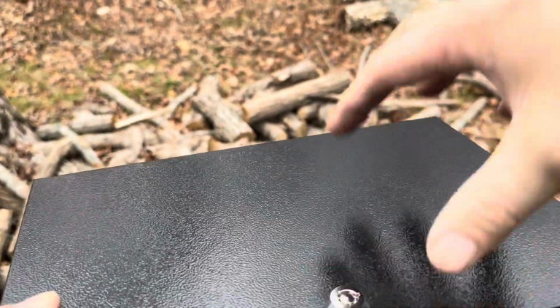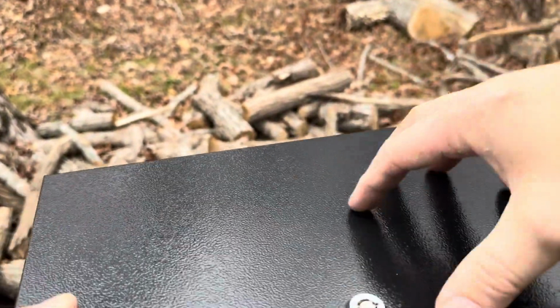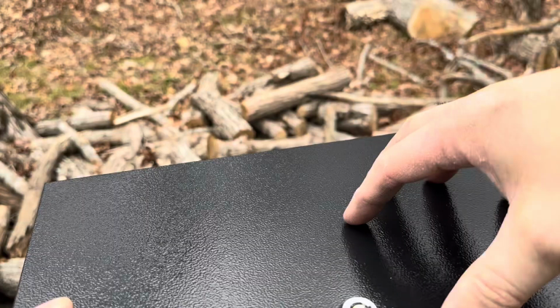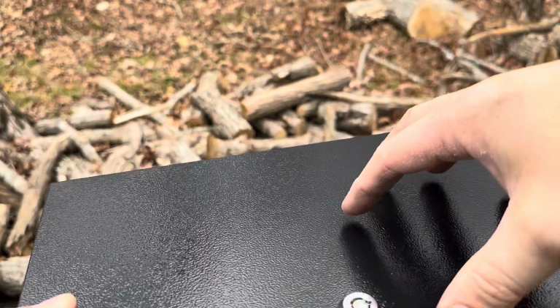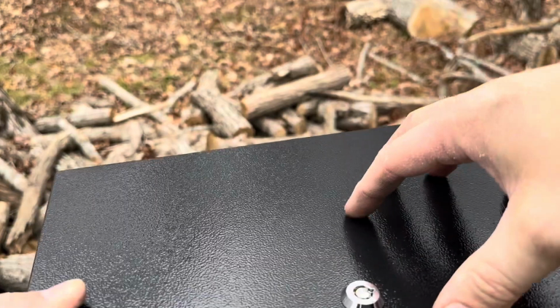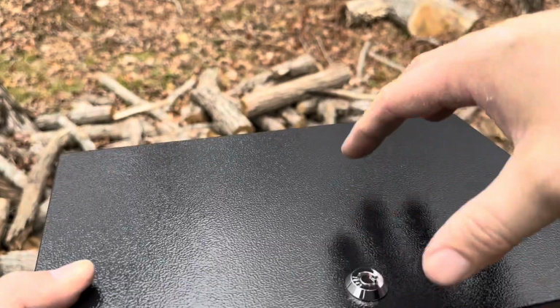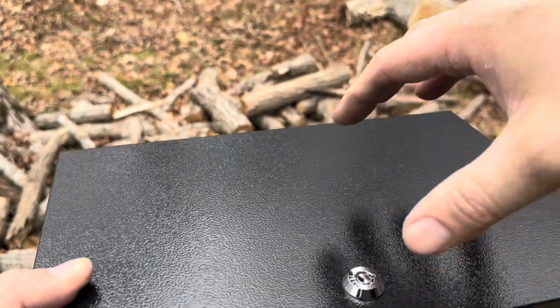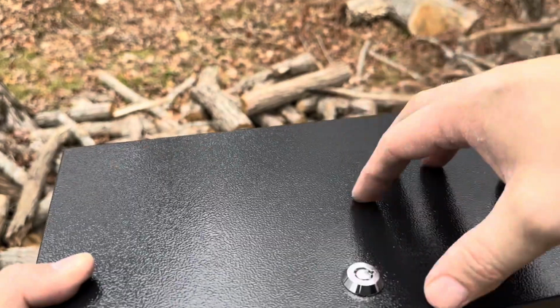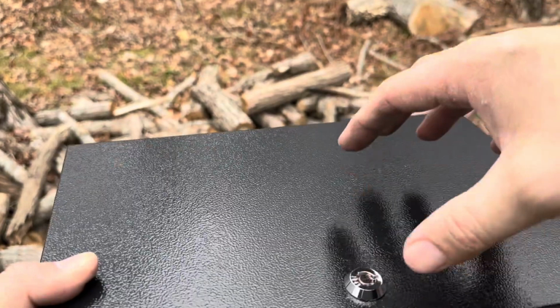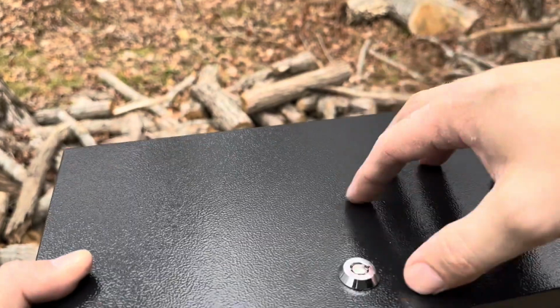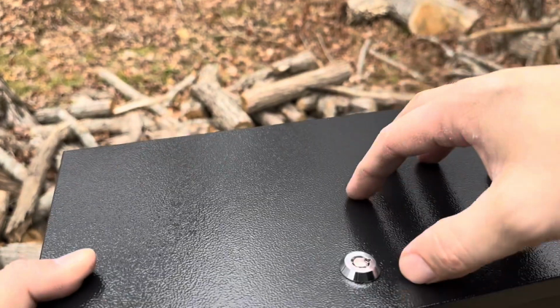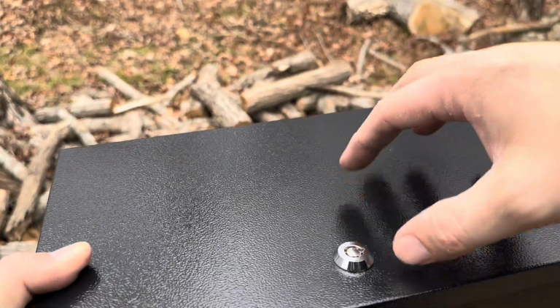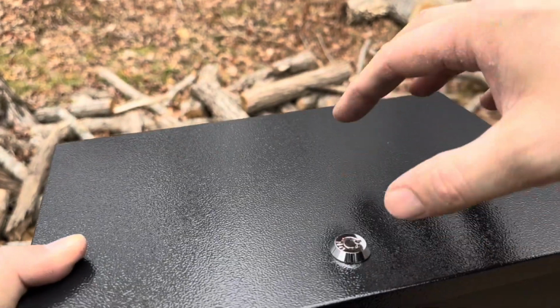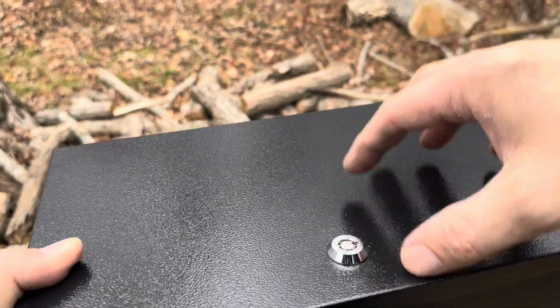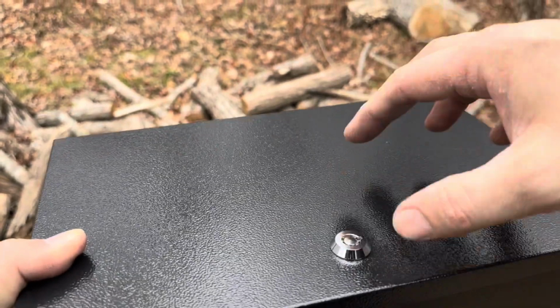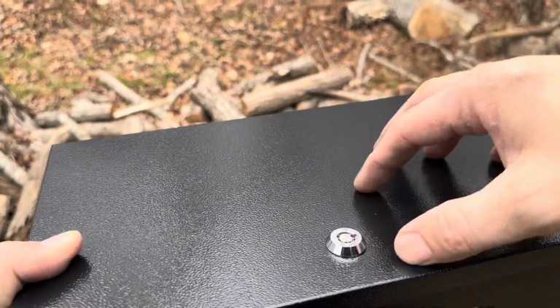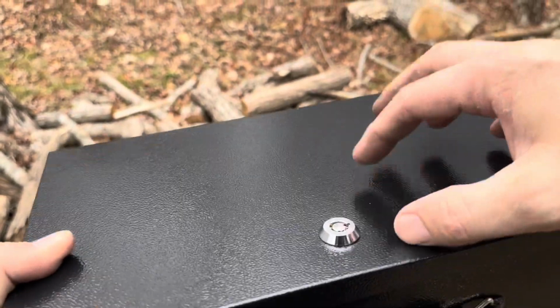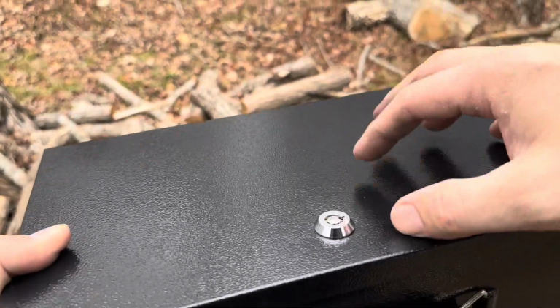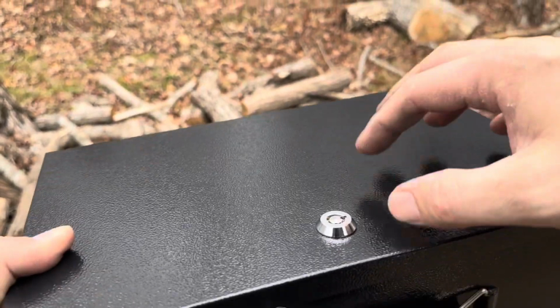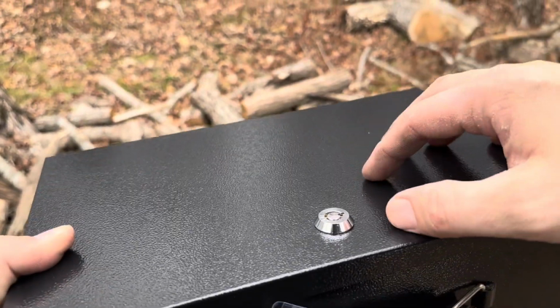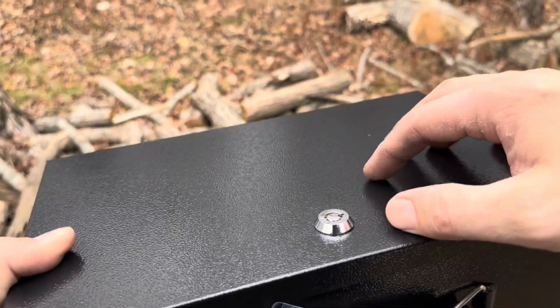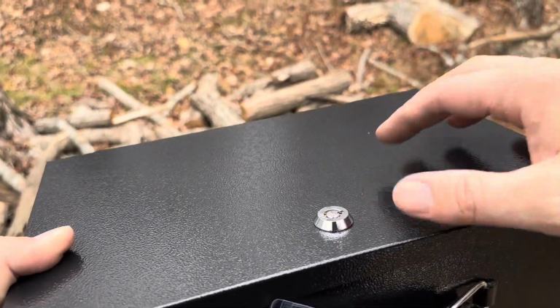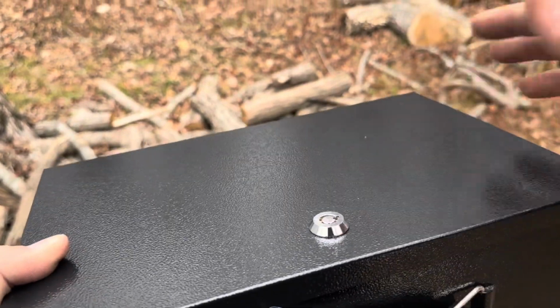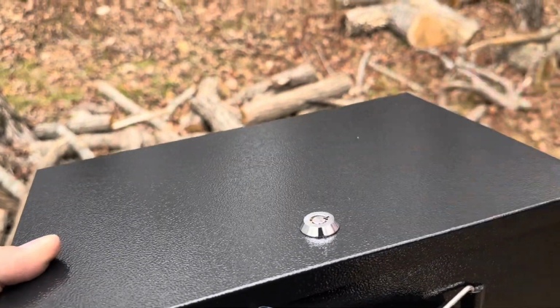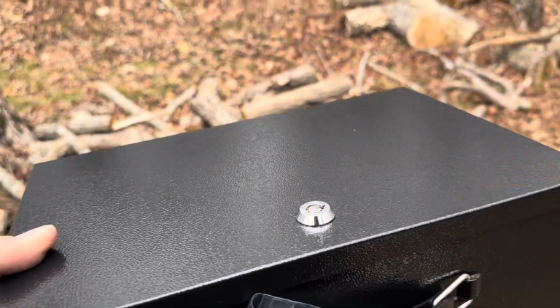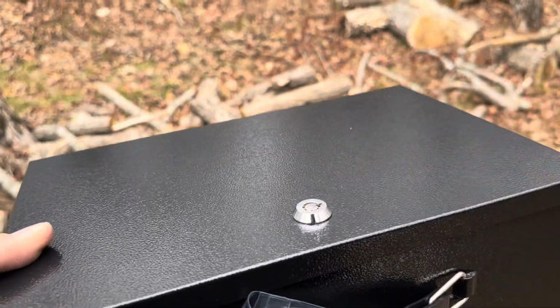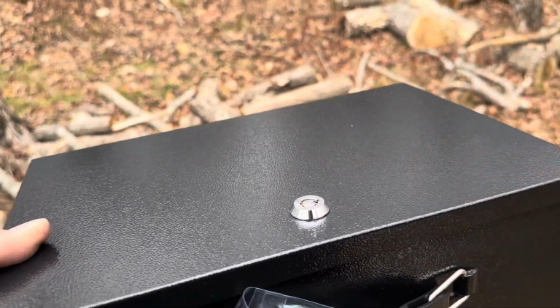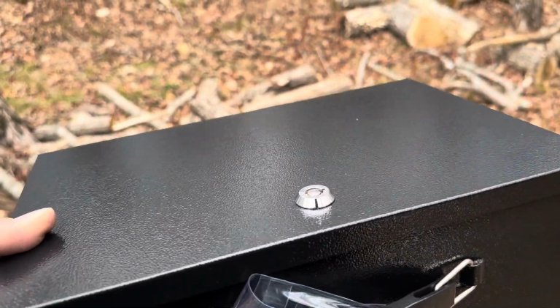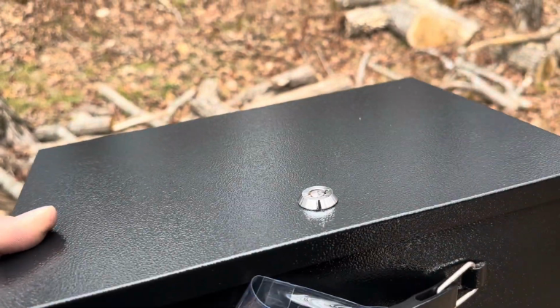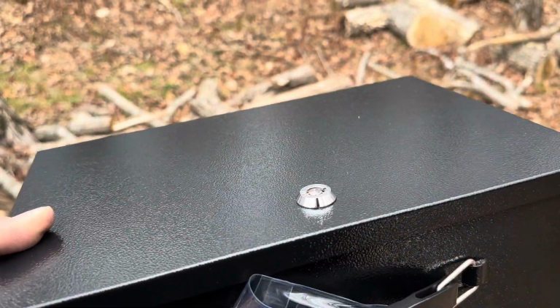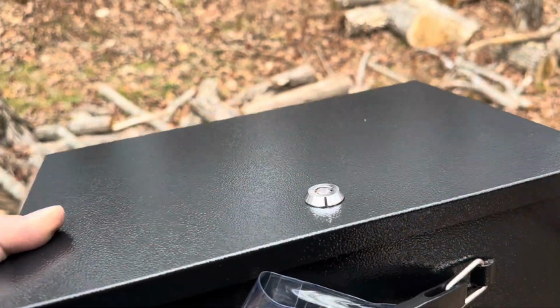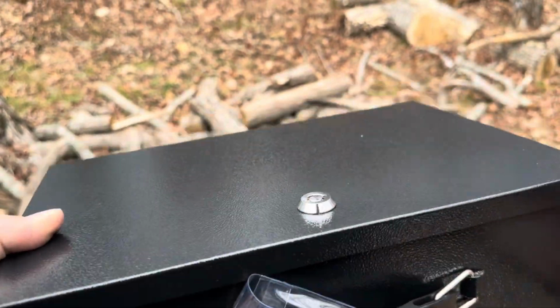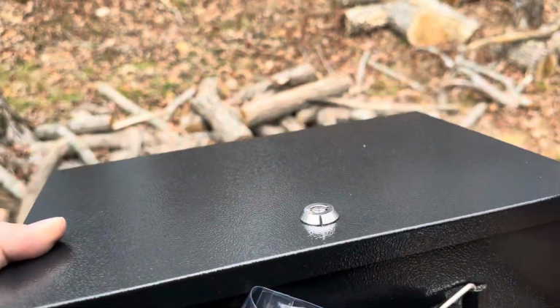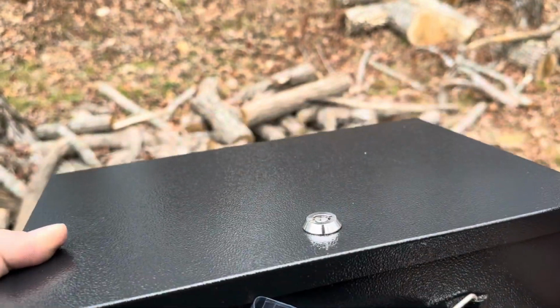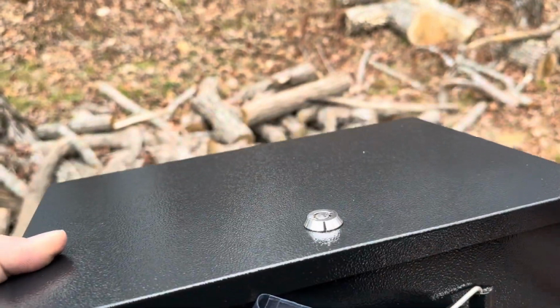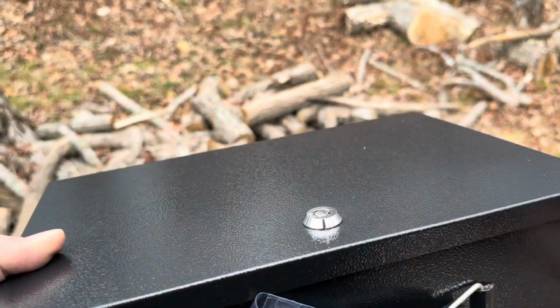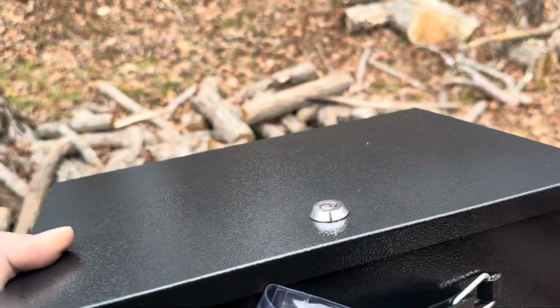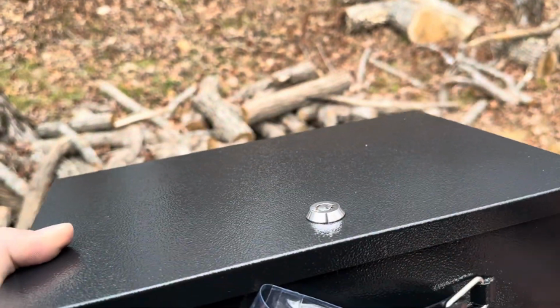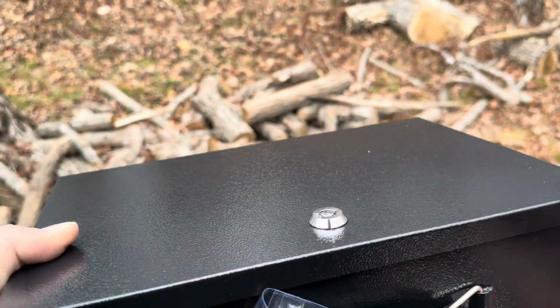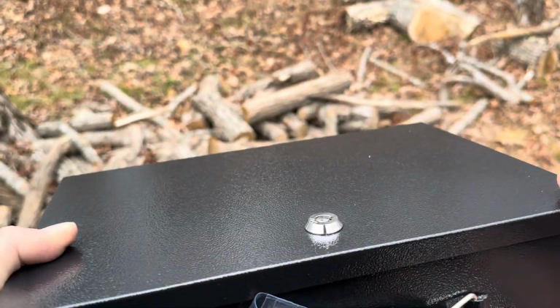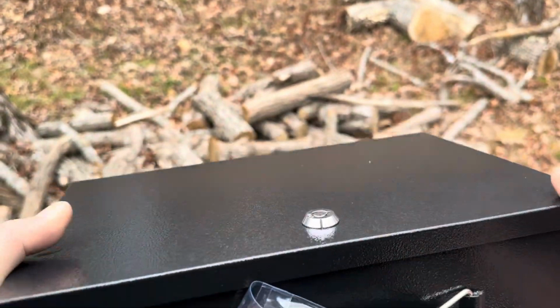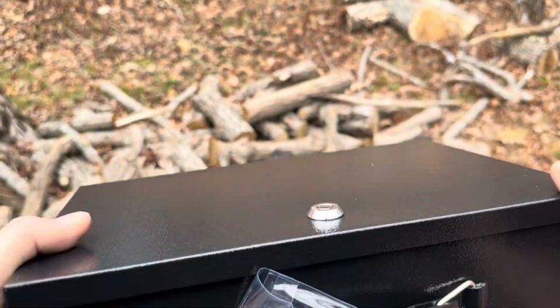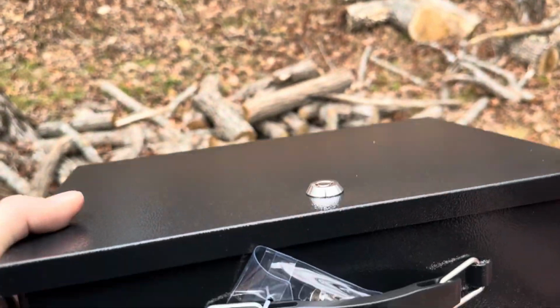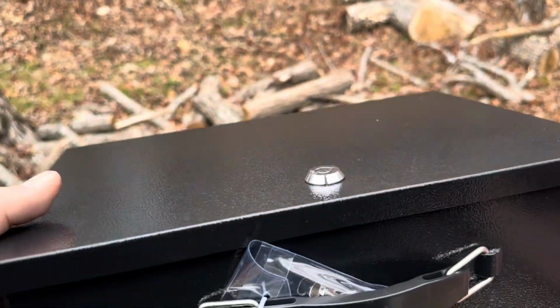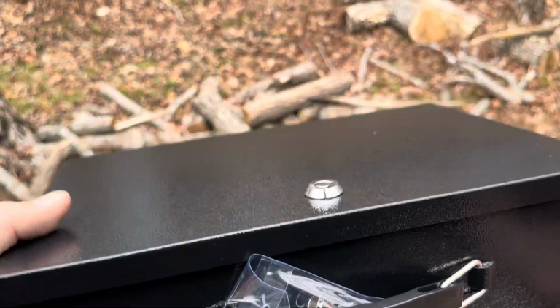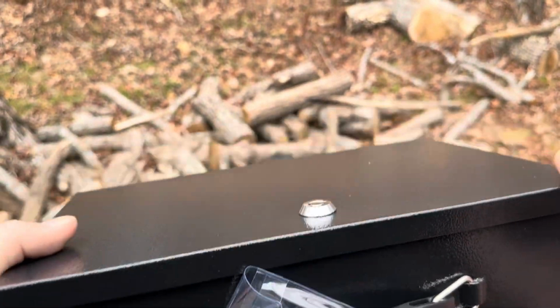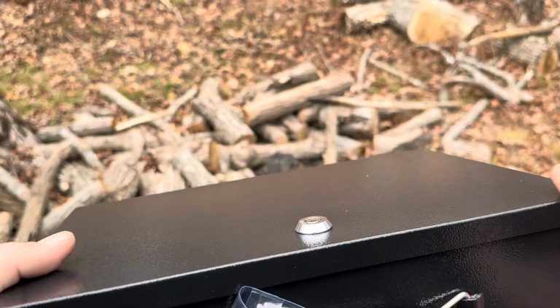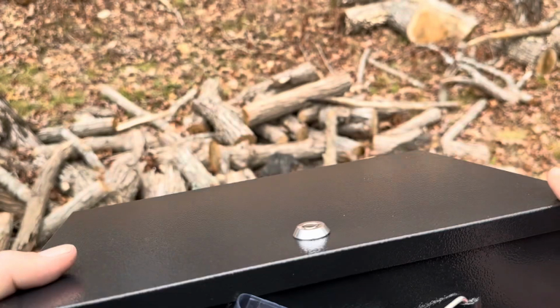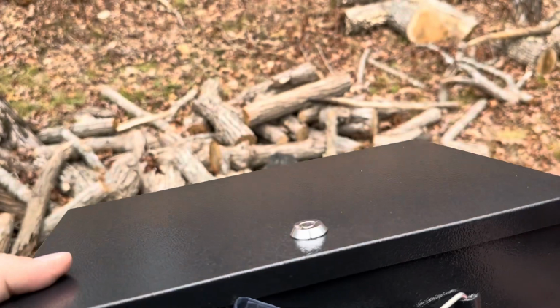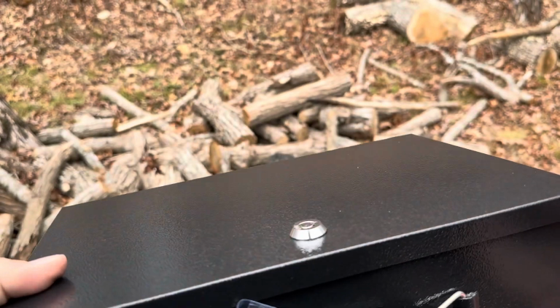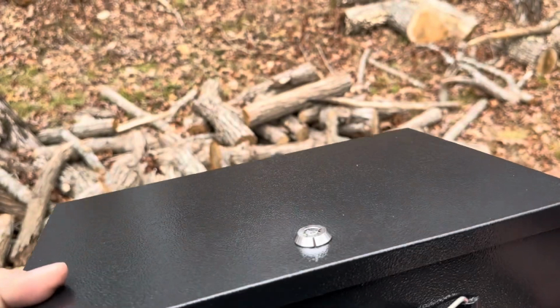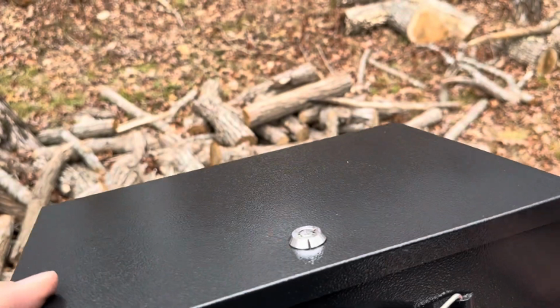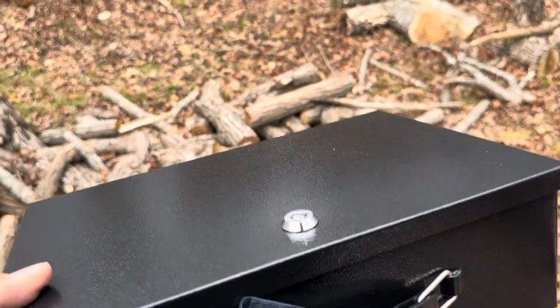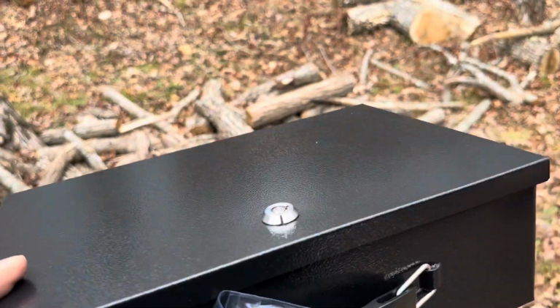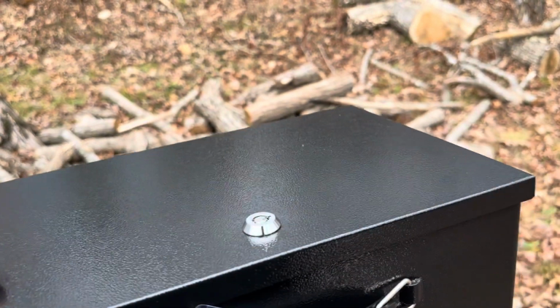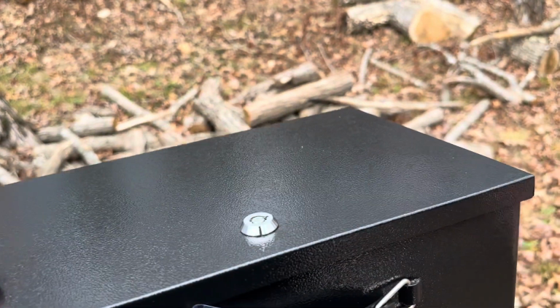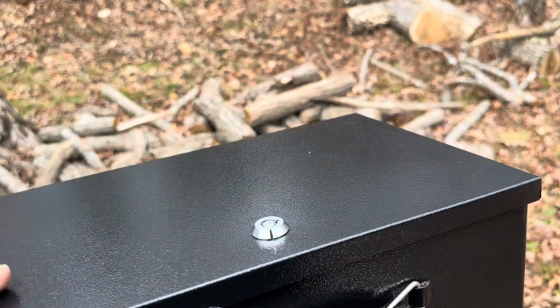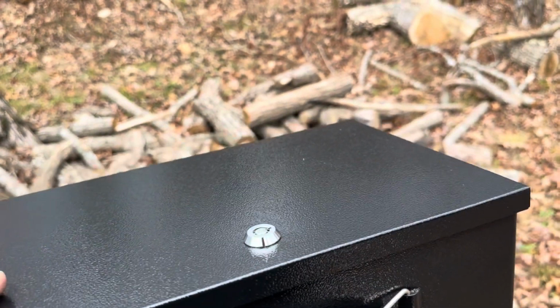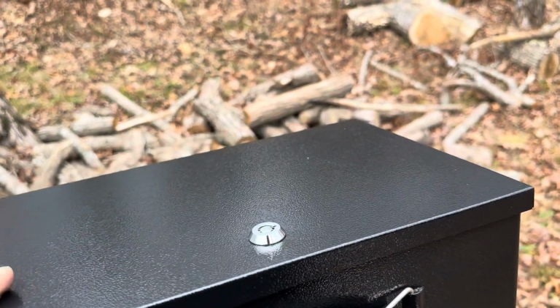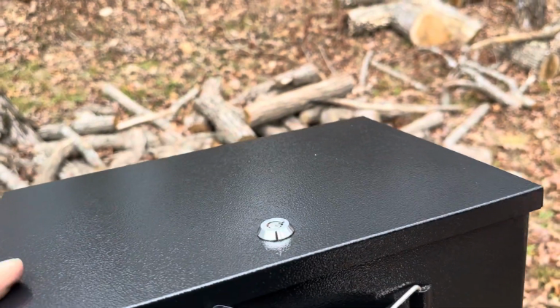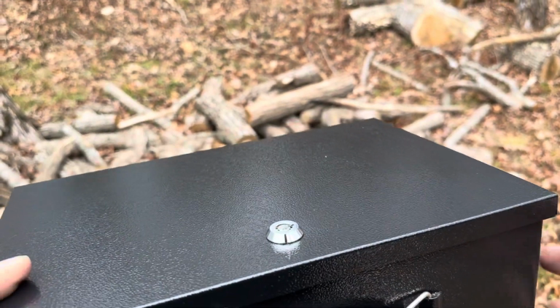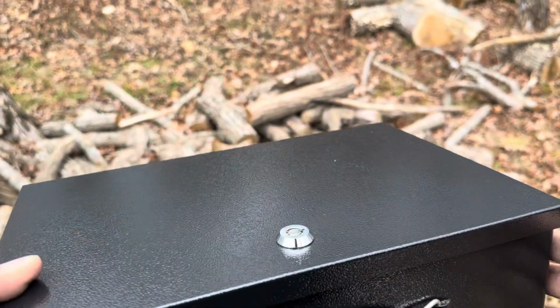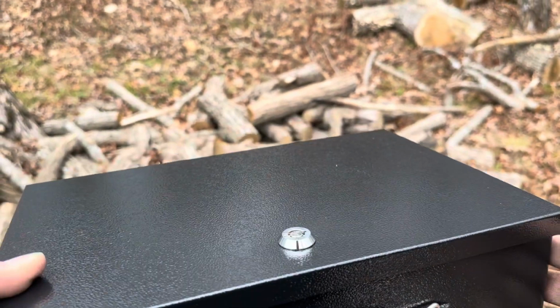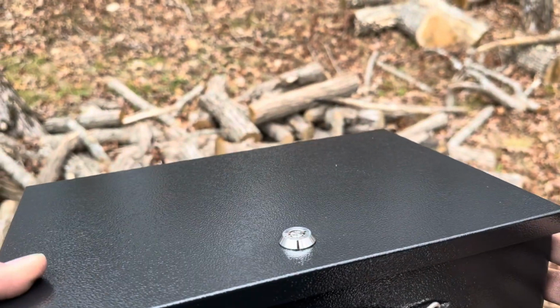Inside I'm going to put a piece of paper to test it out. So let me go ahead and unlock this, open it up, put a piece of paper inside, and we'll see what survives.